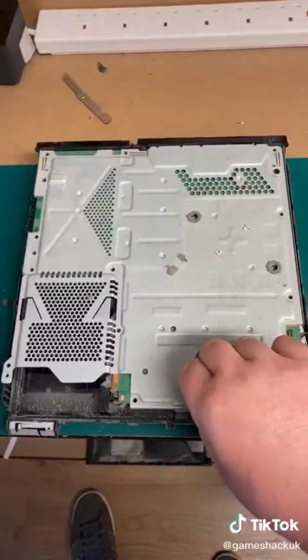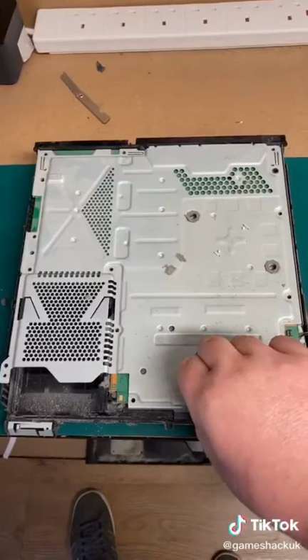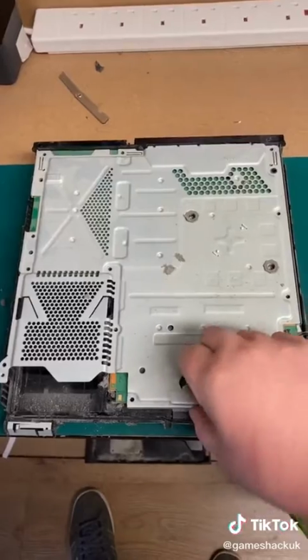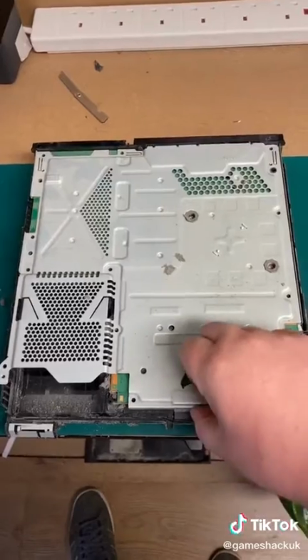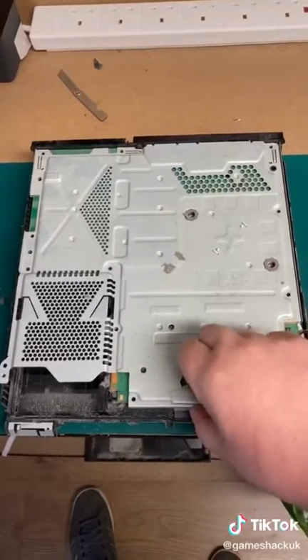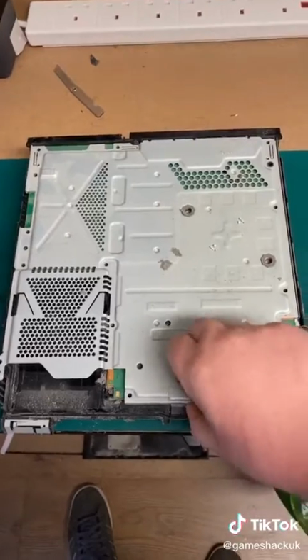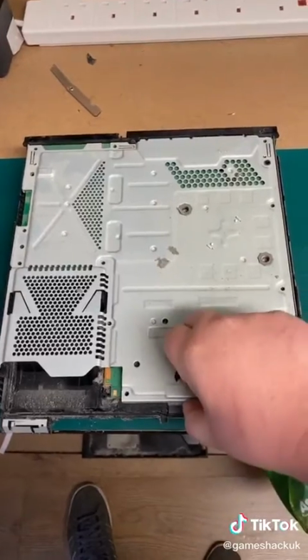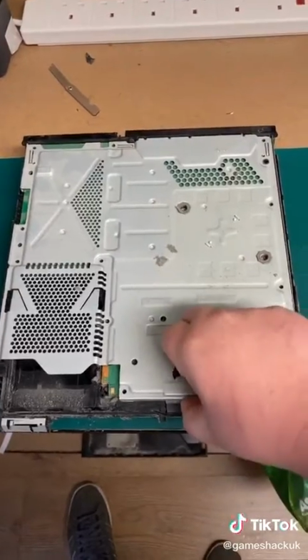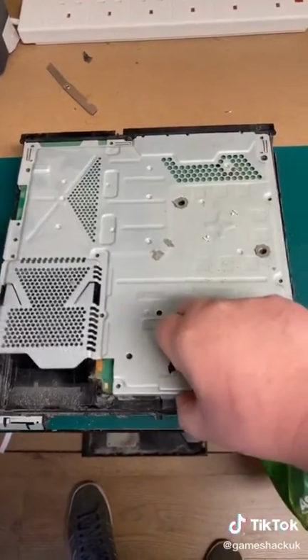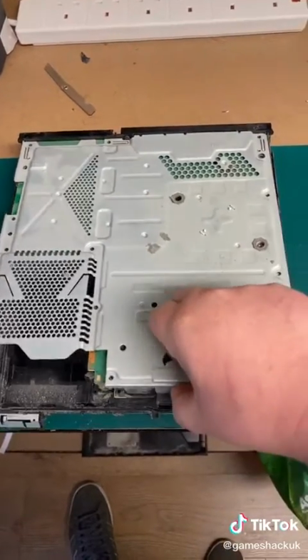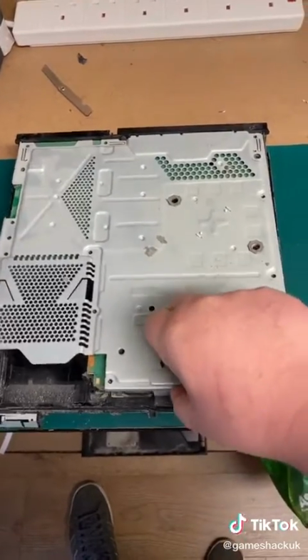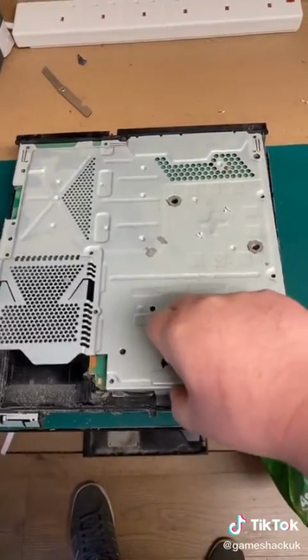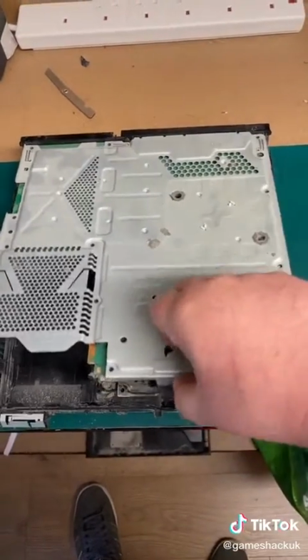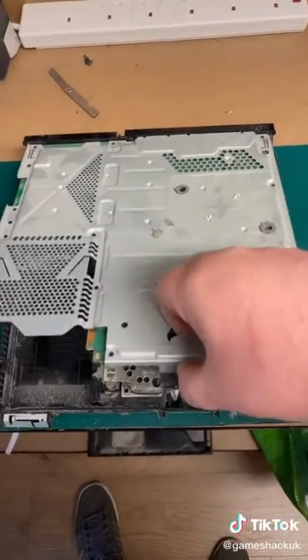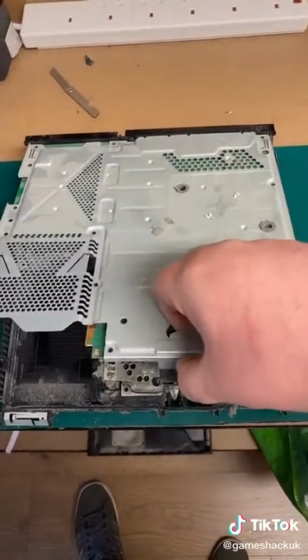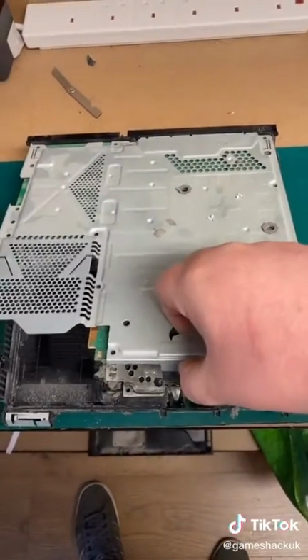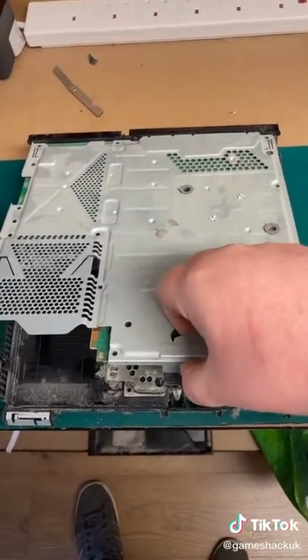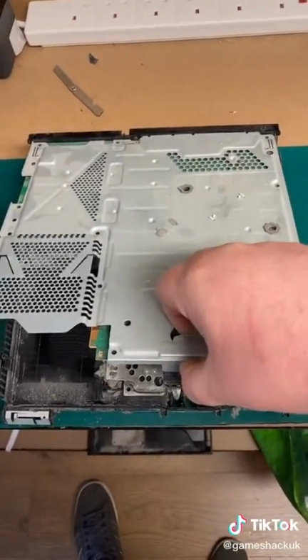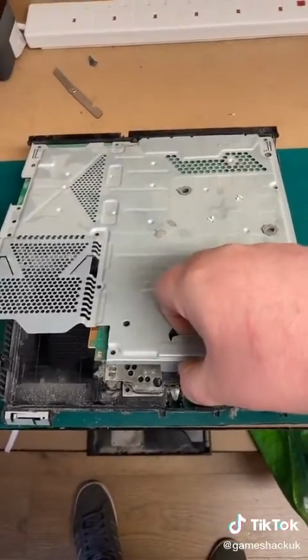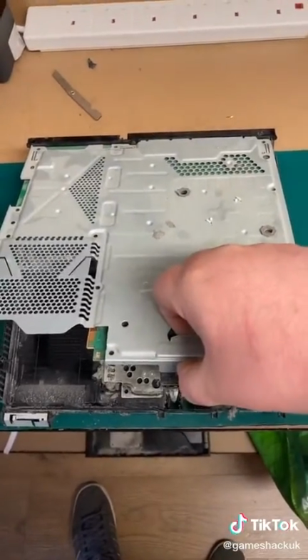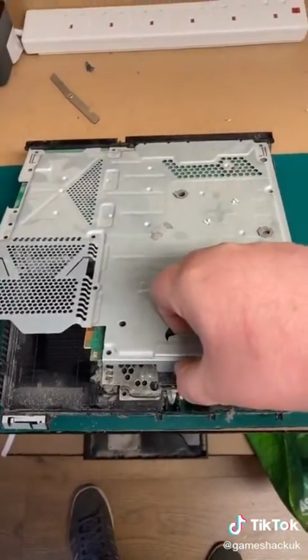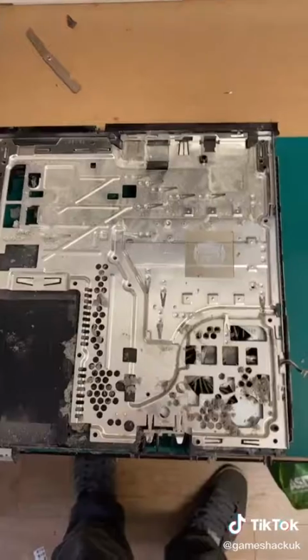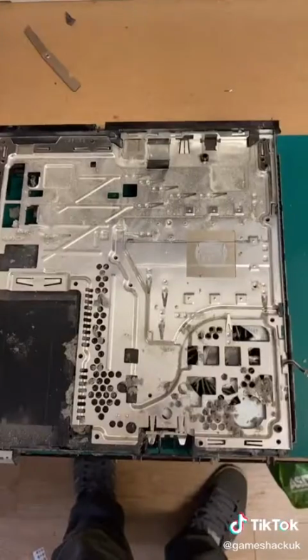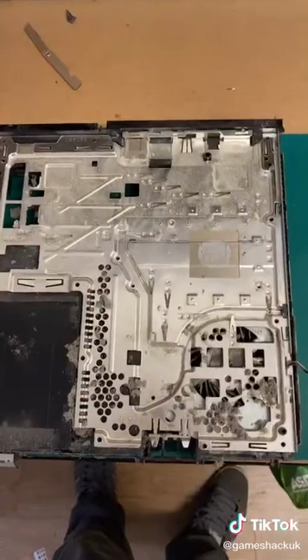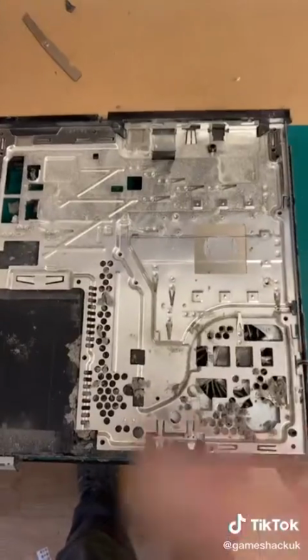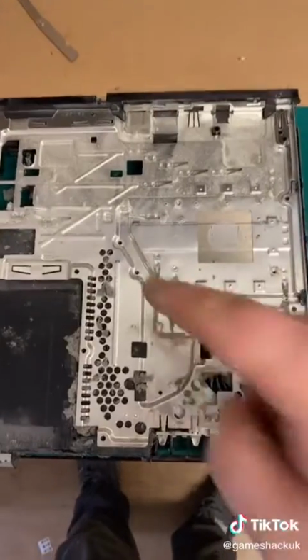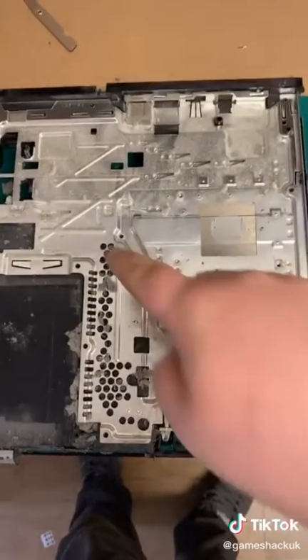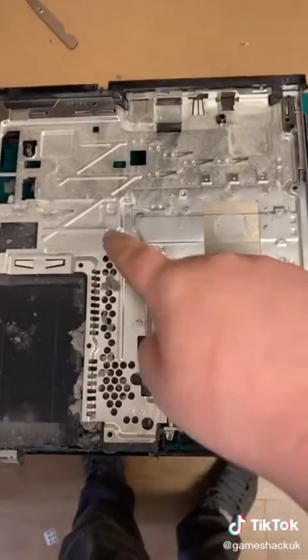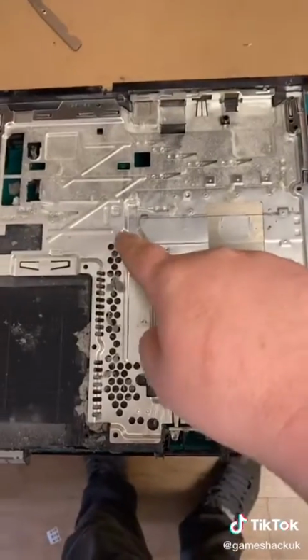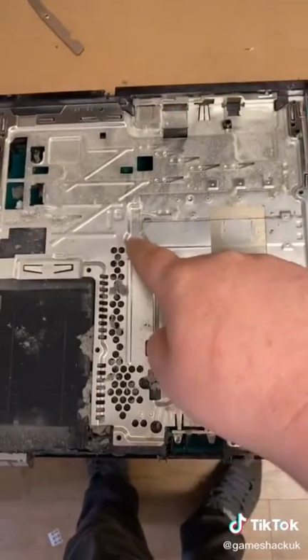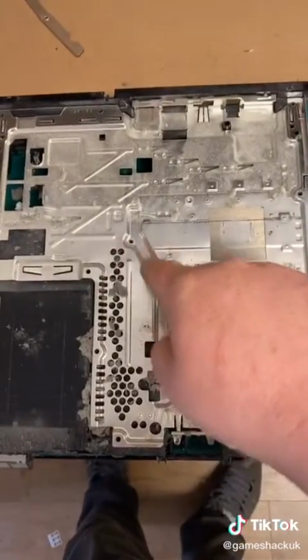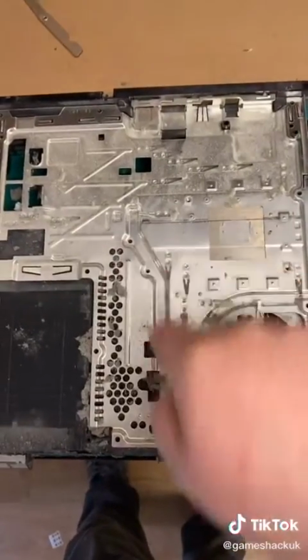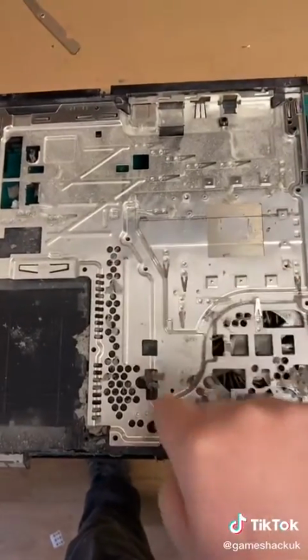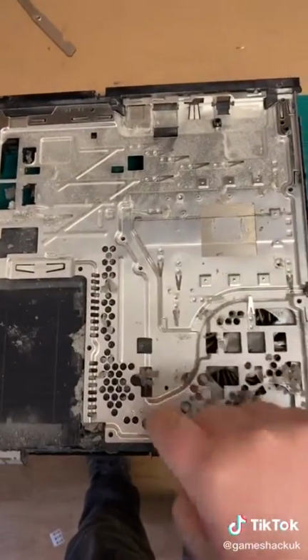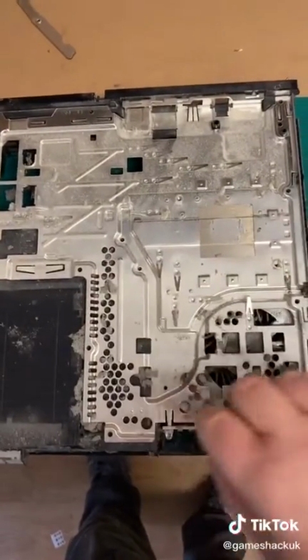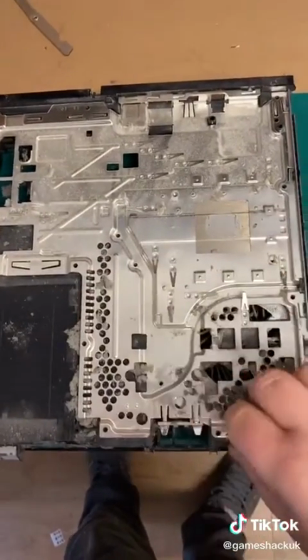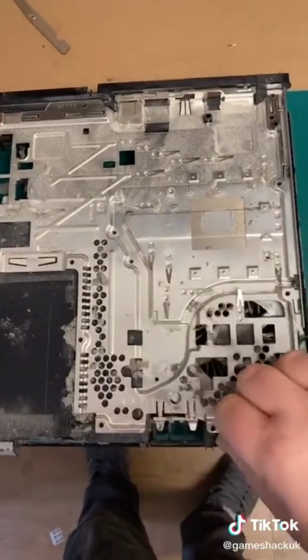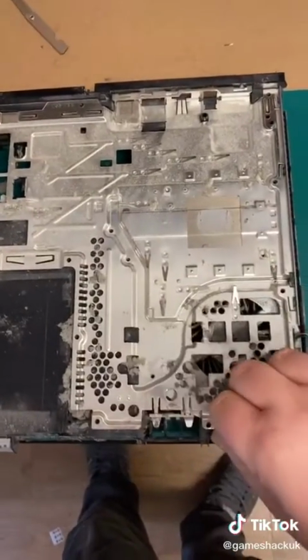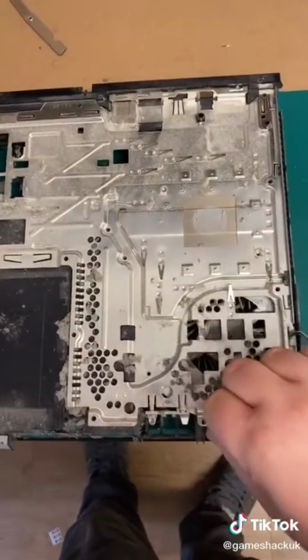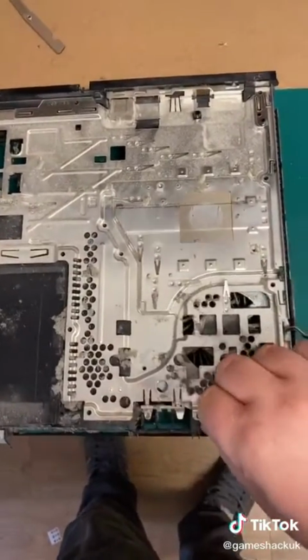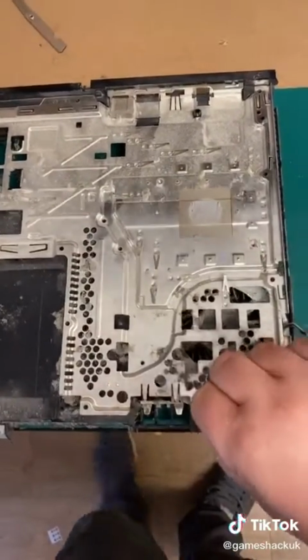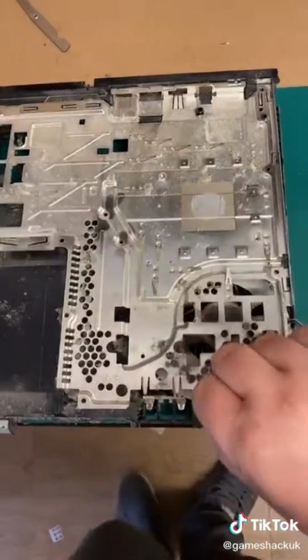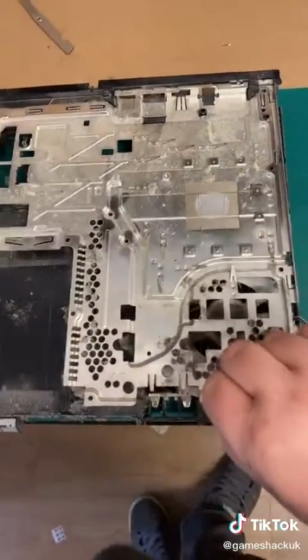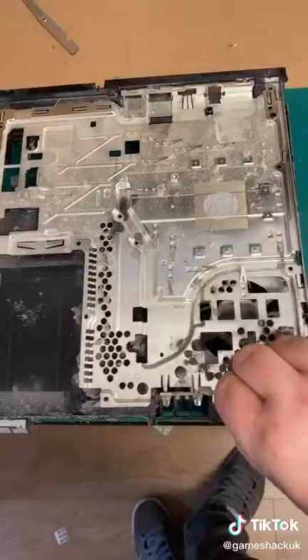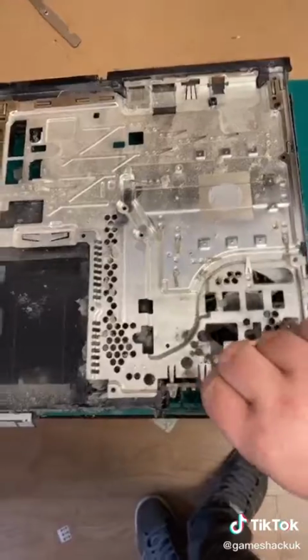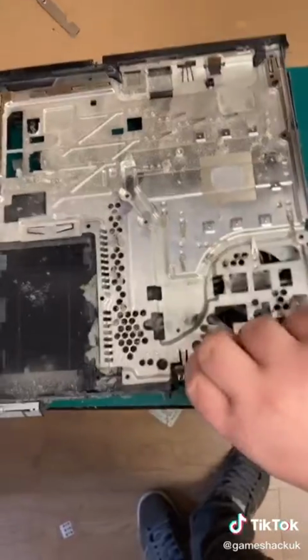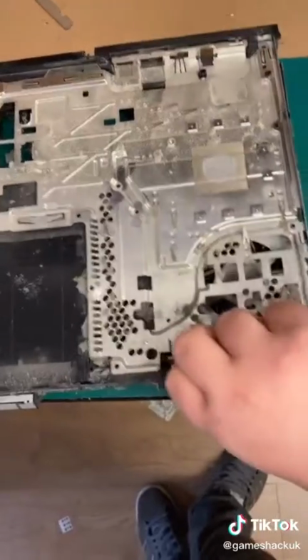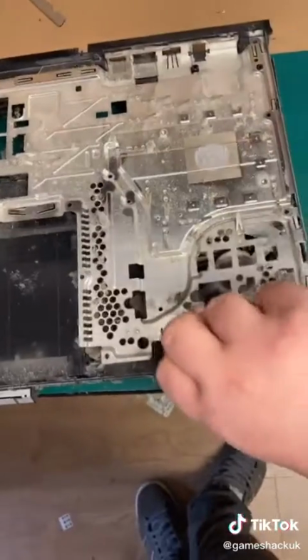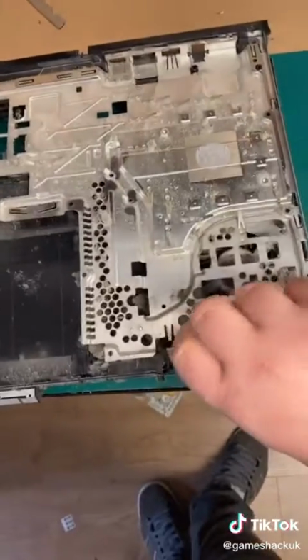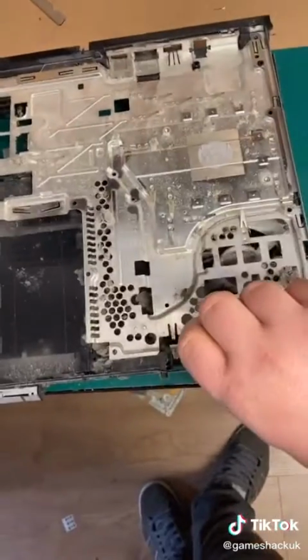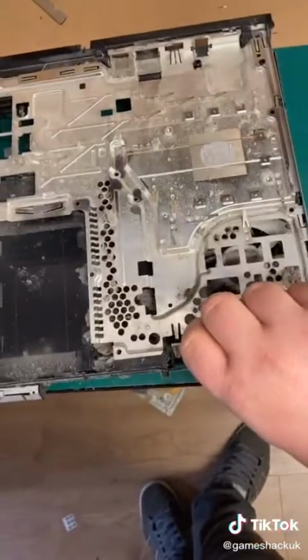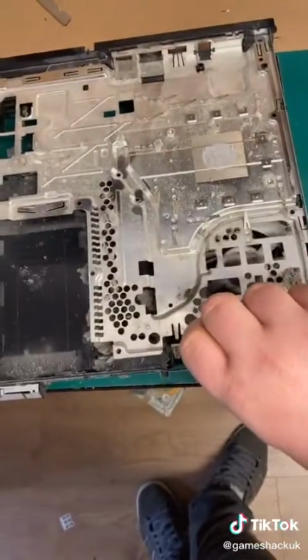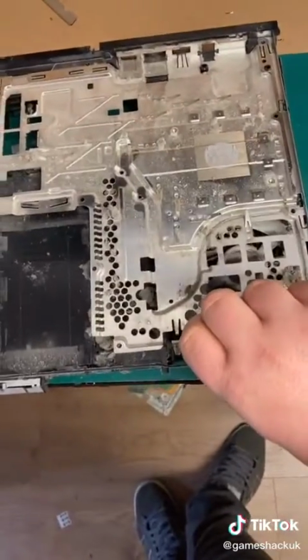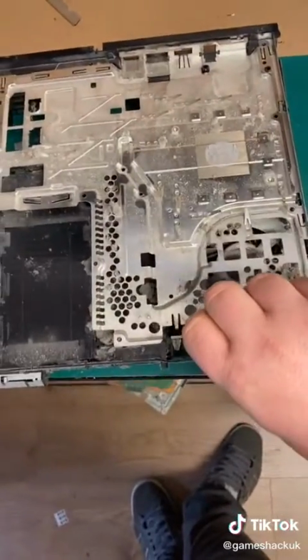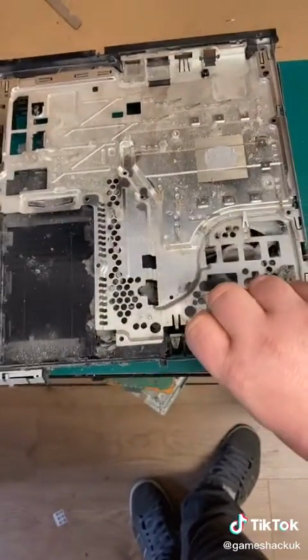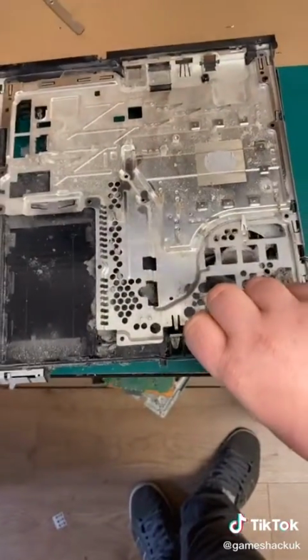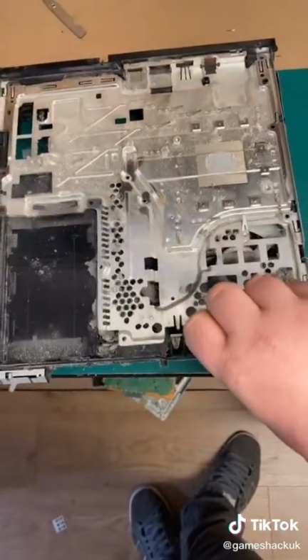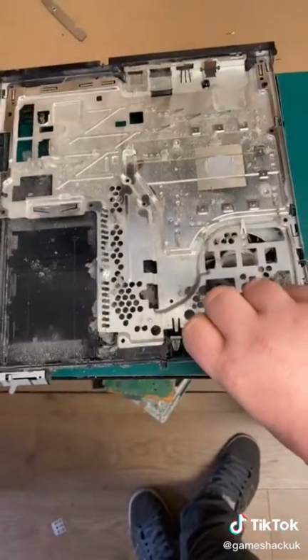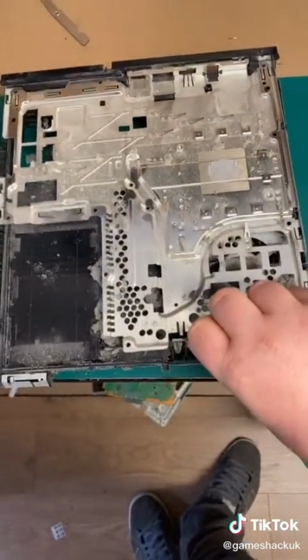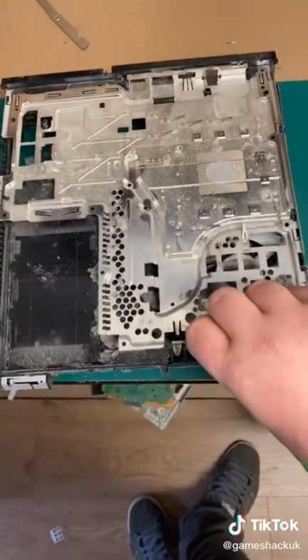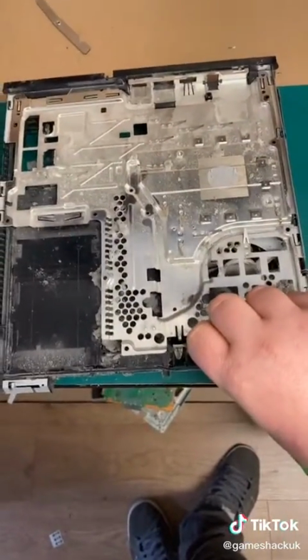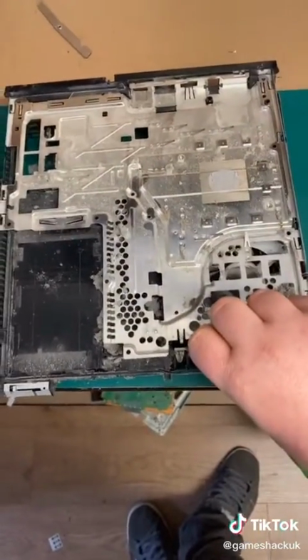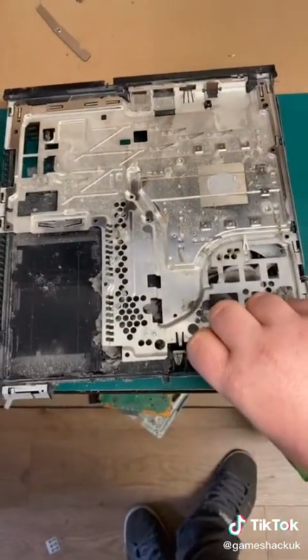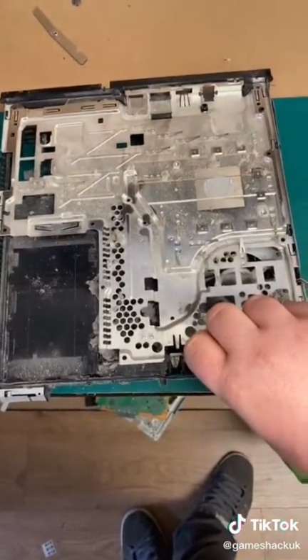Then you can lift your top tray off and your motherboard out. Once you've done that, remove these three screws here and lift the back plate out of the console frame.